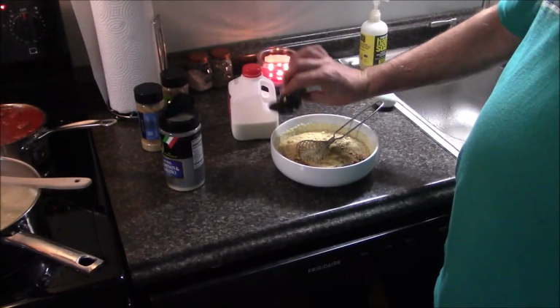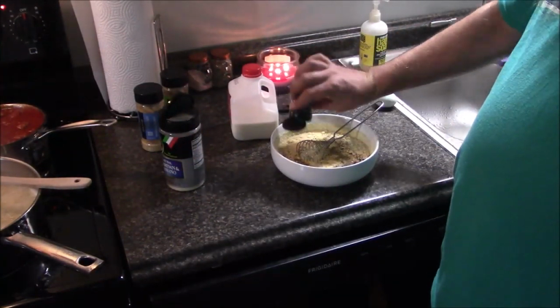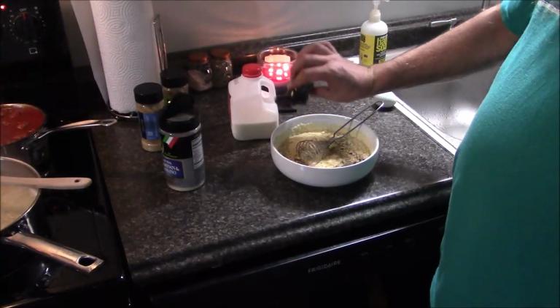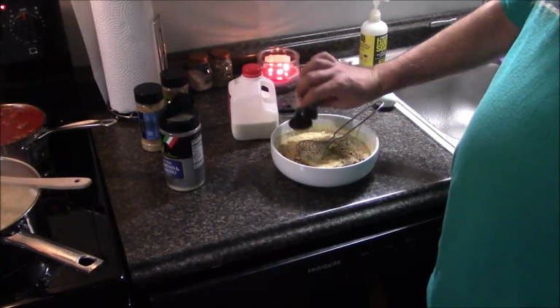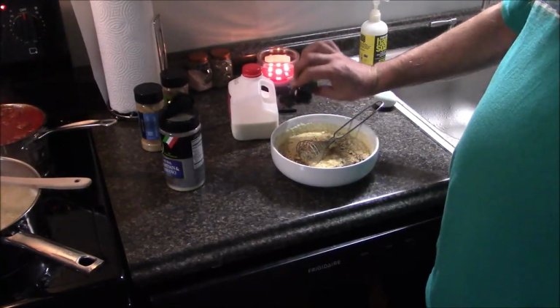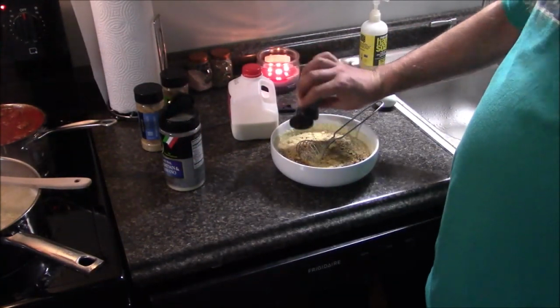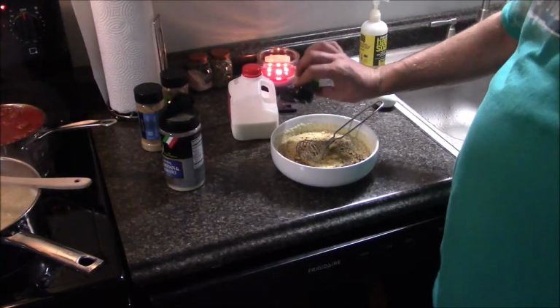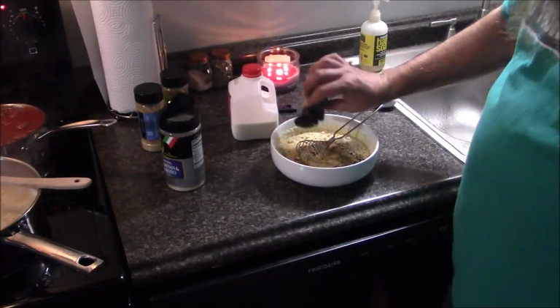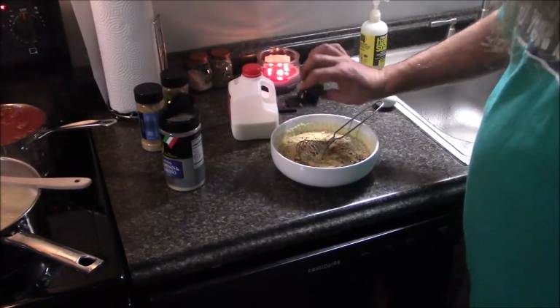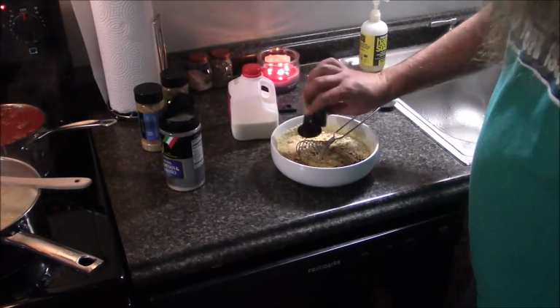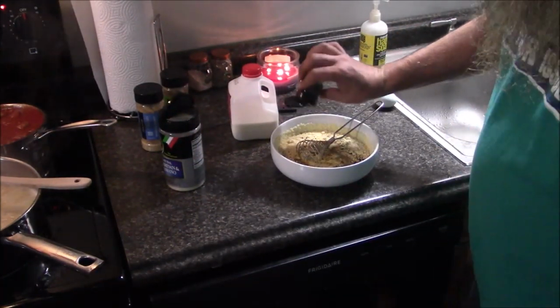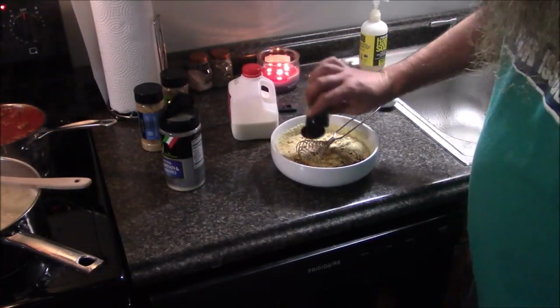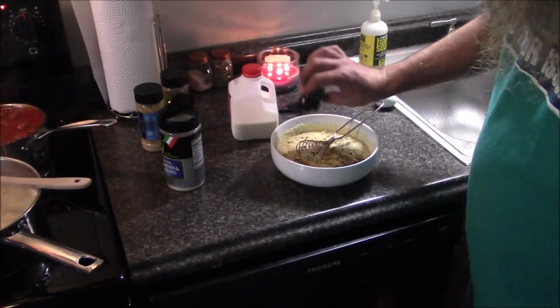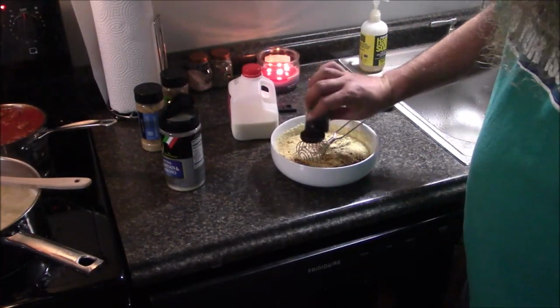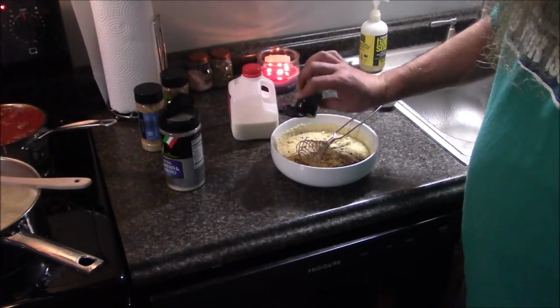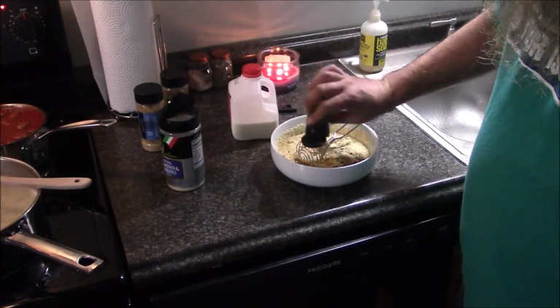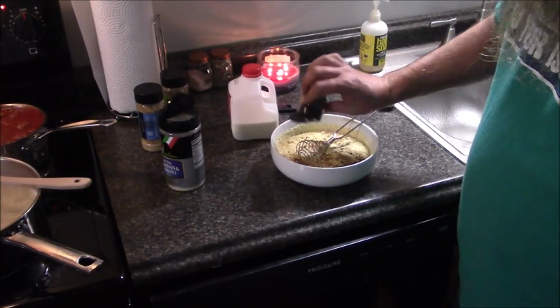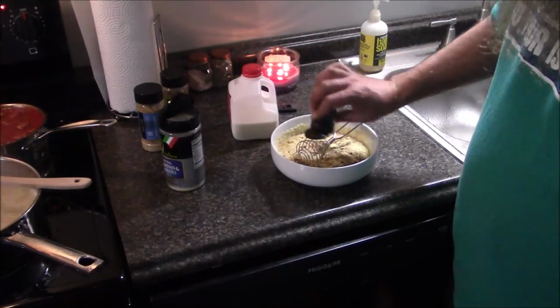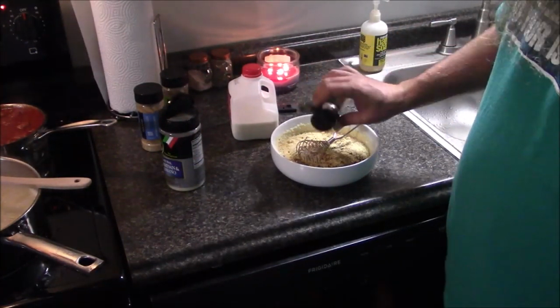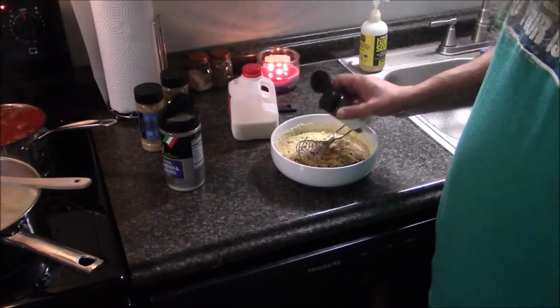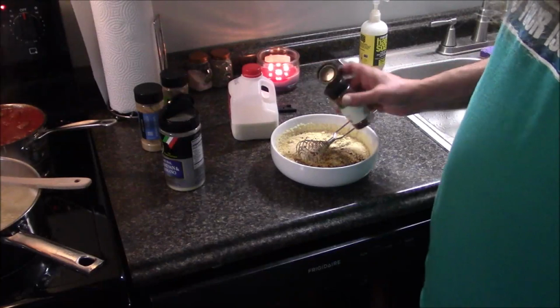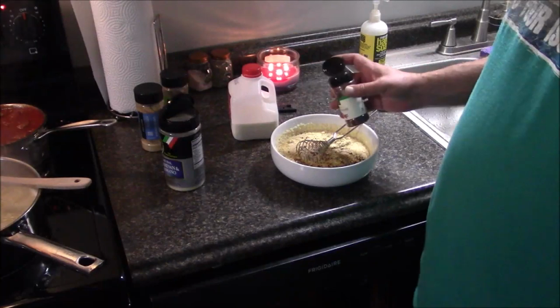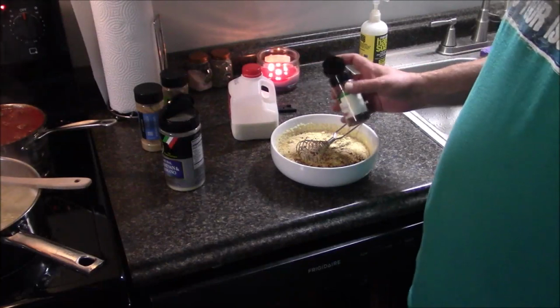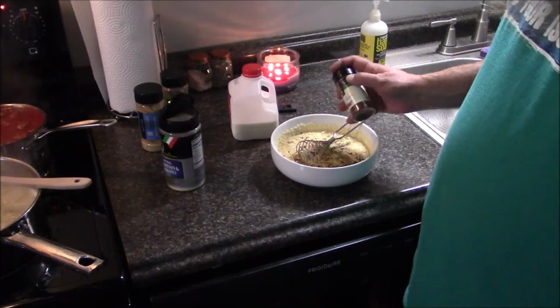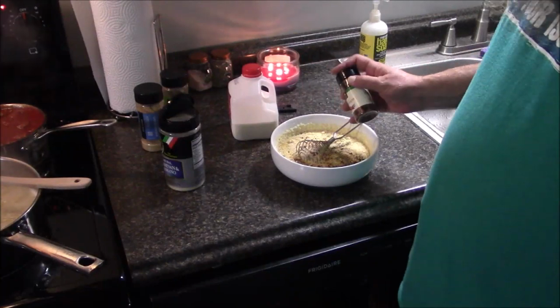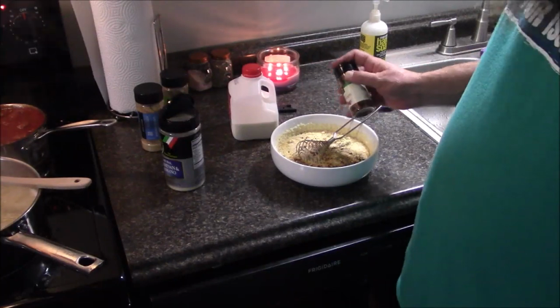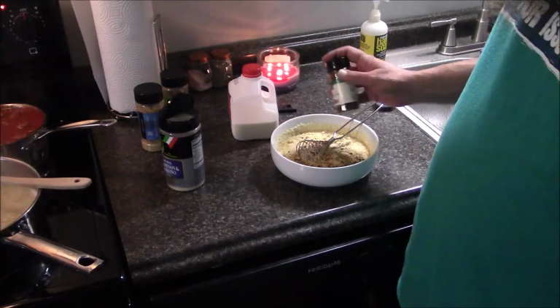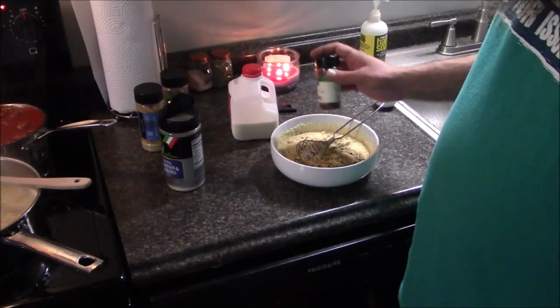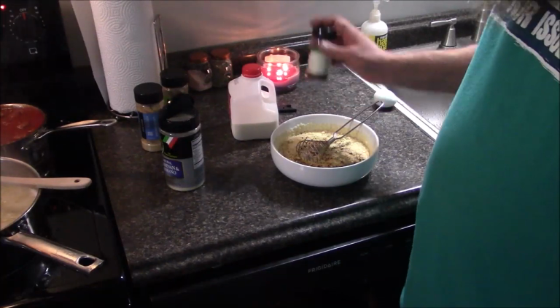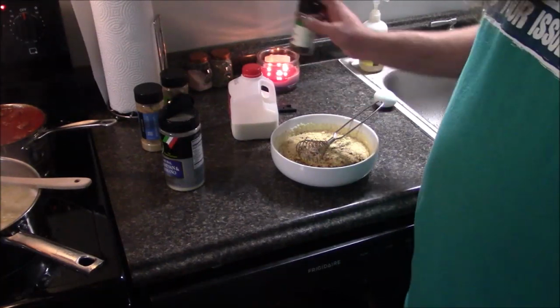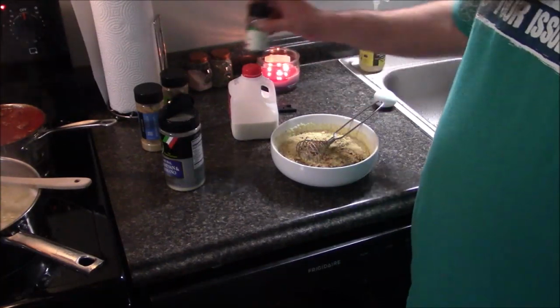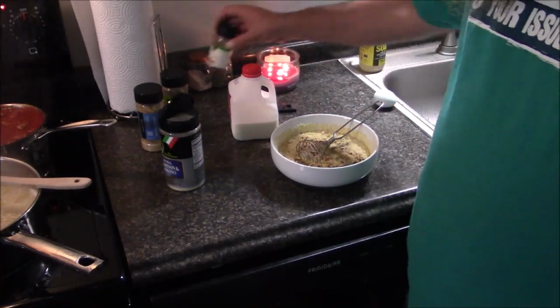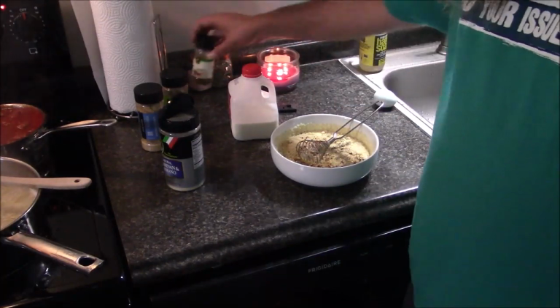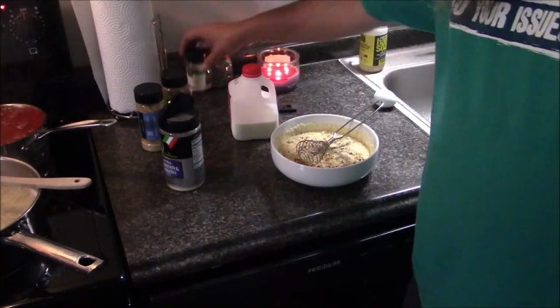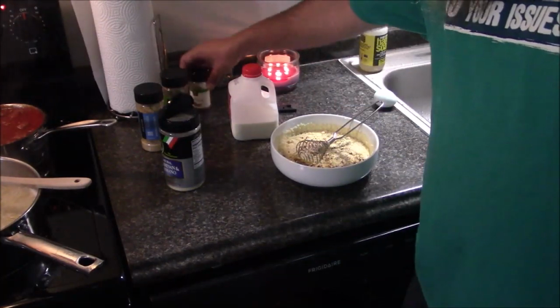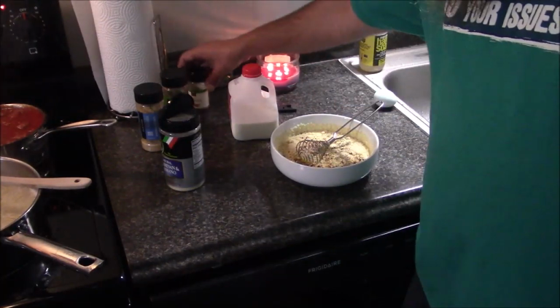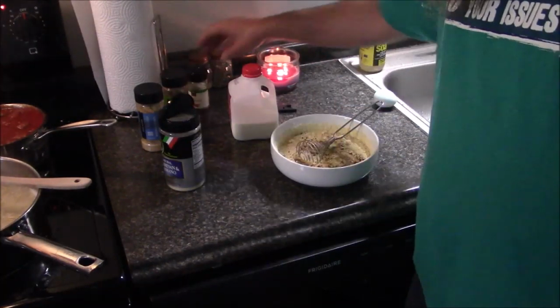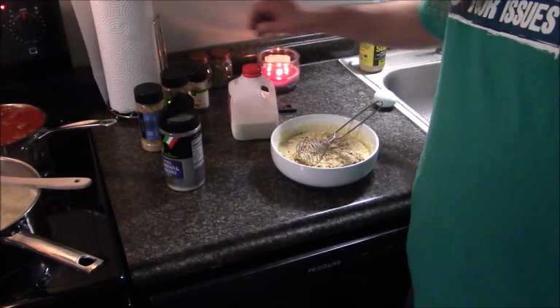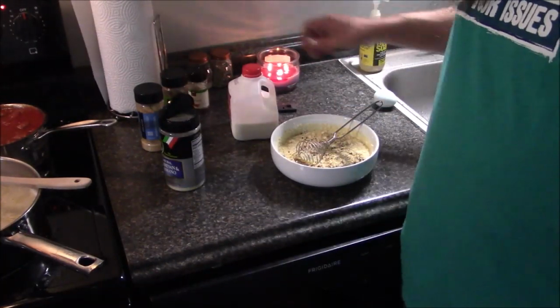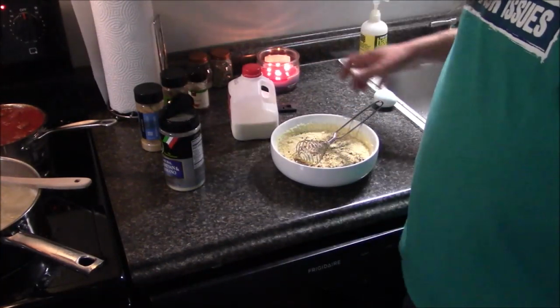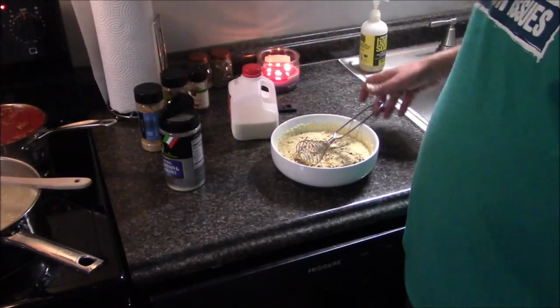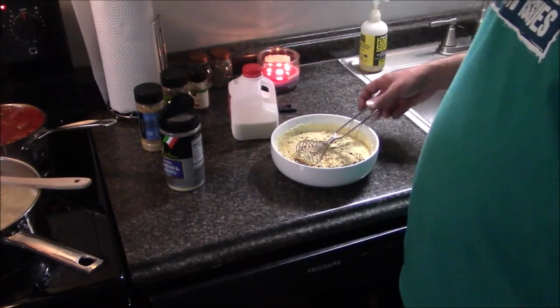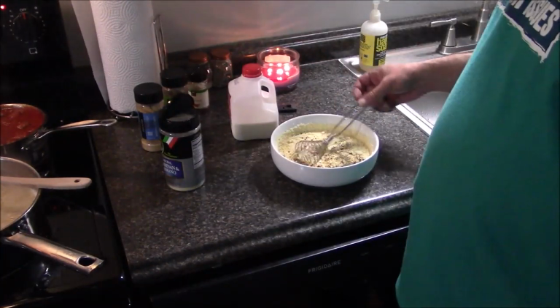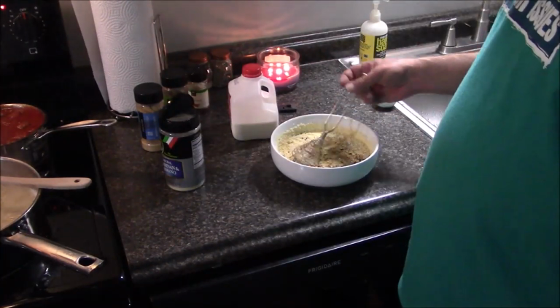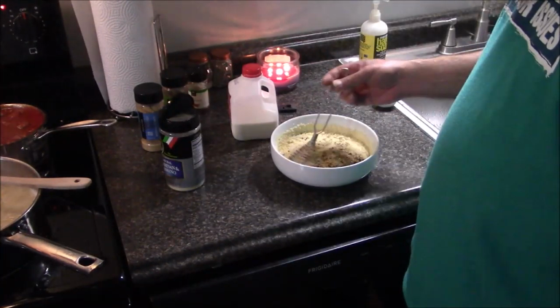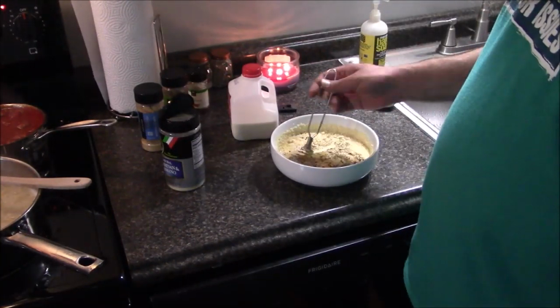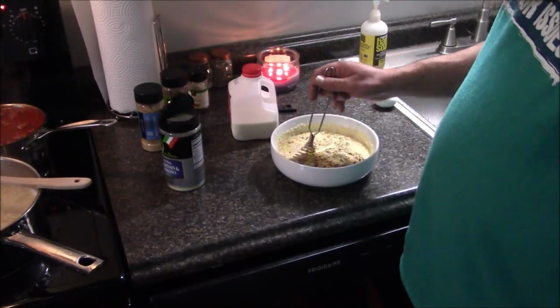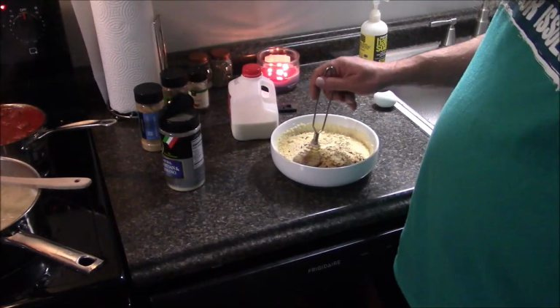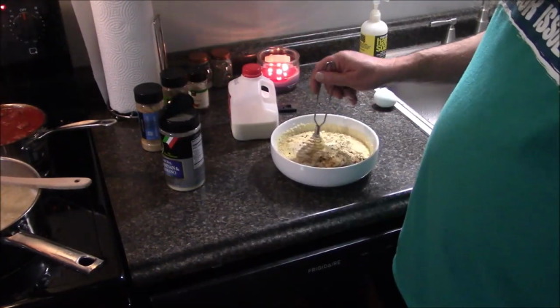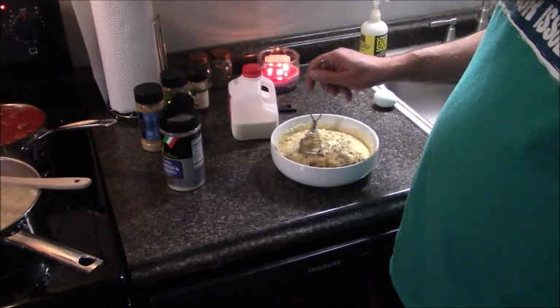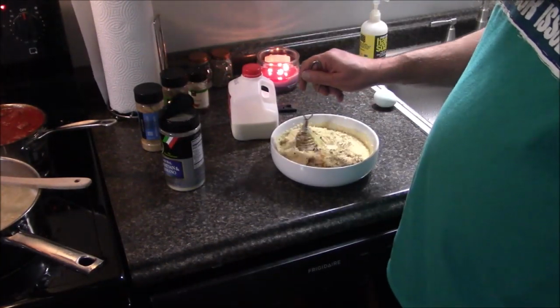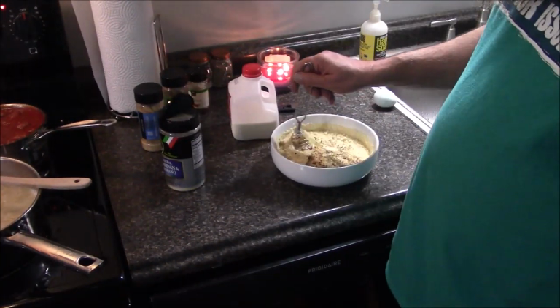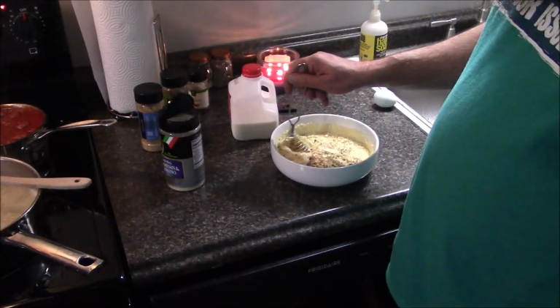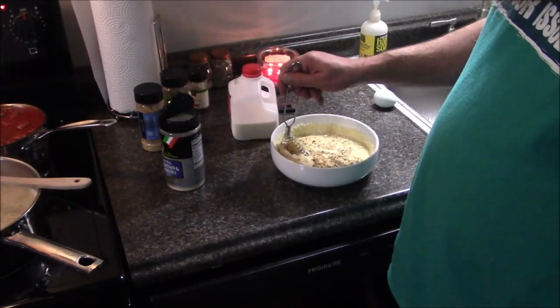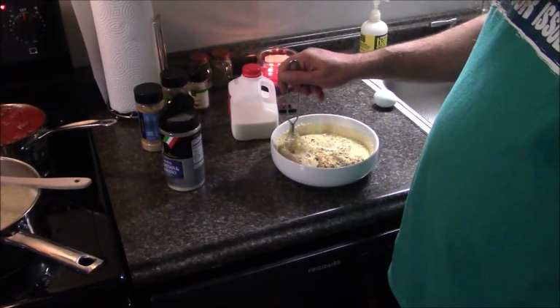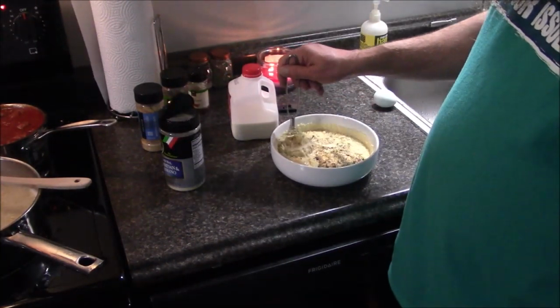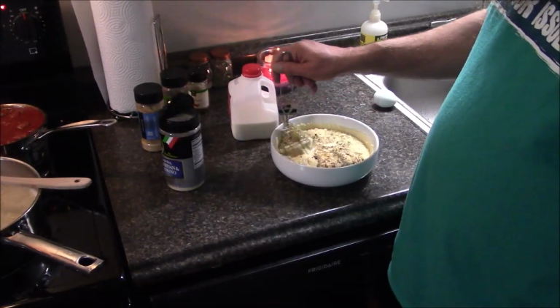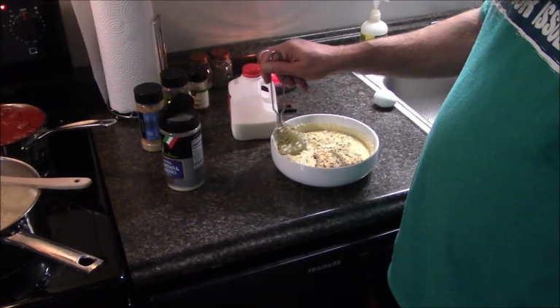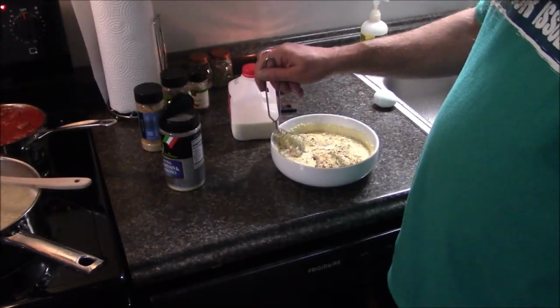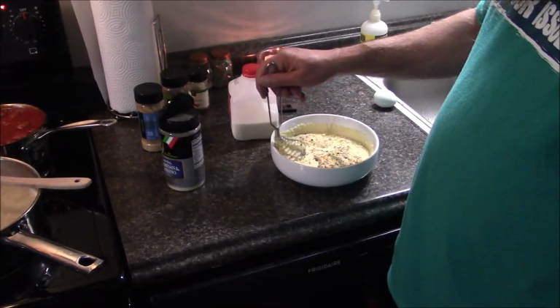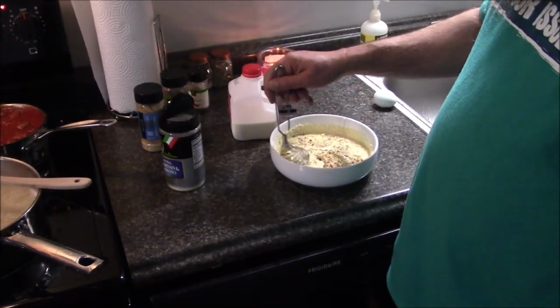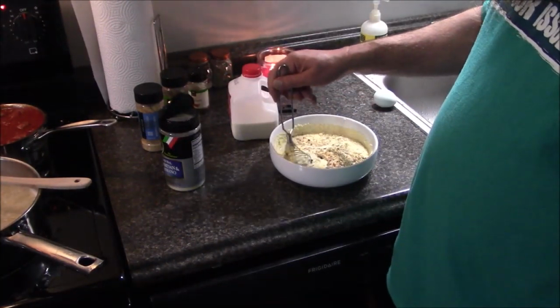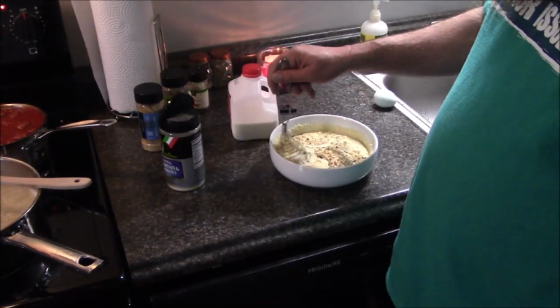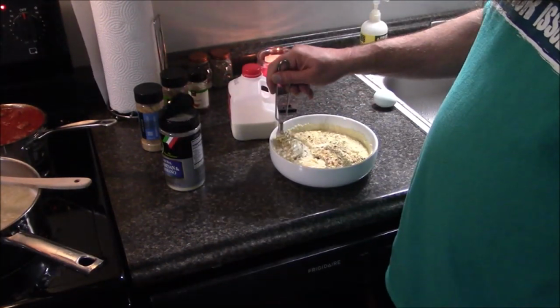If you're making this at home, do whatever you want. You're the one who's got to eat it.